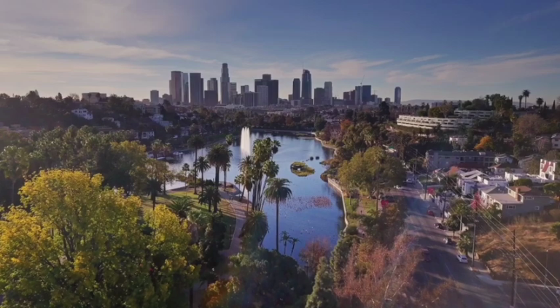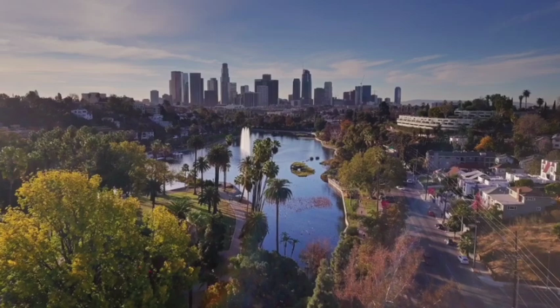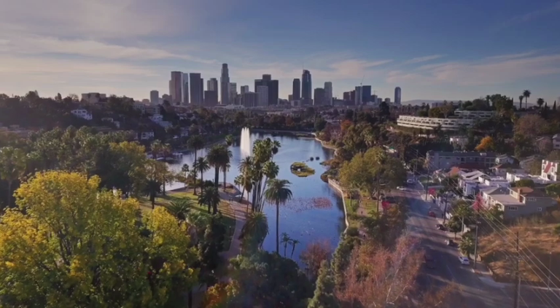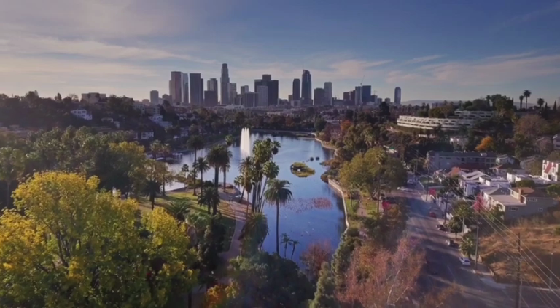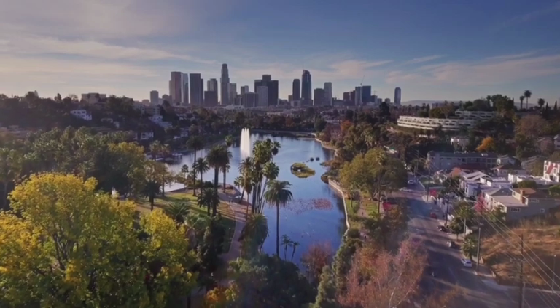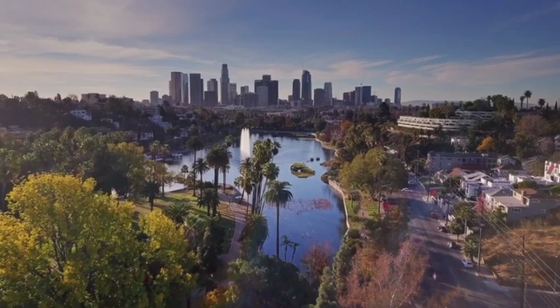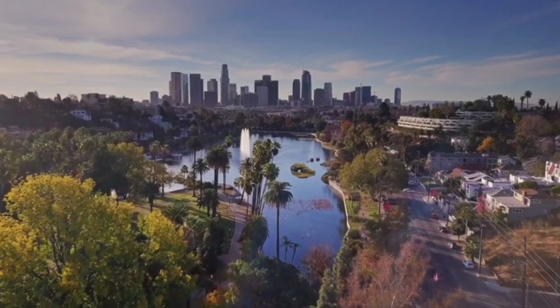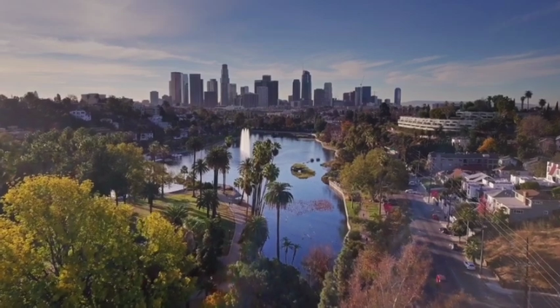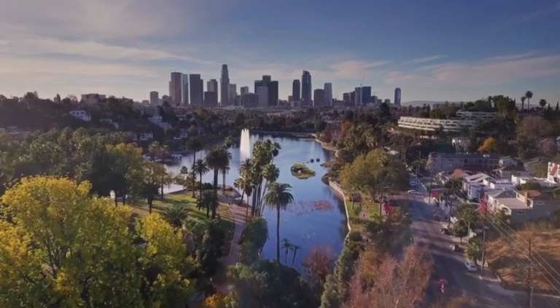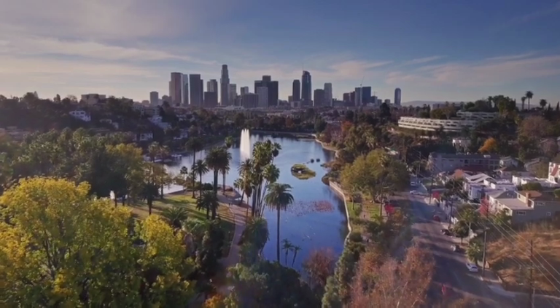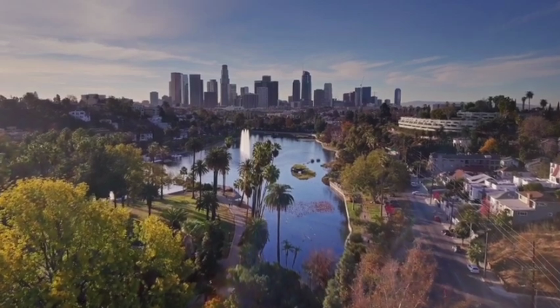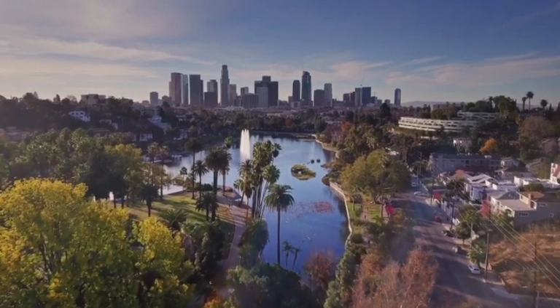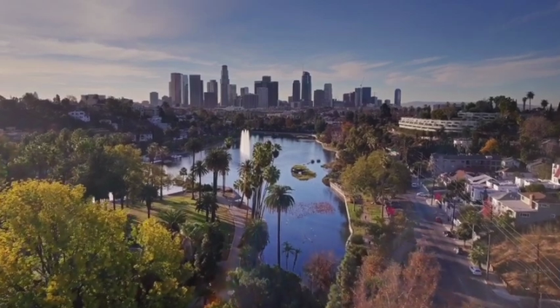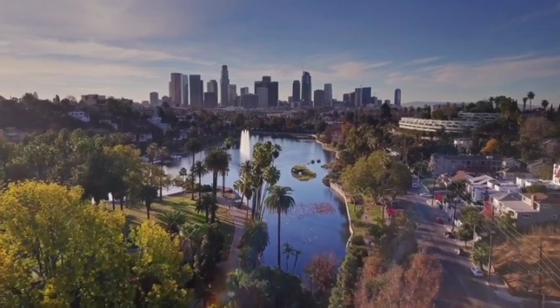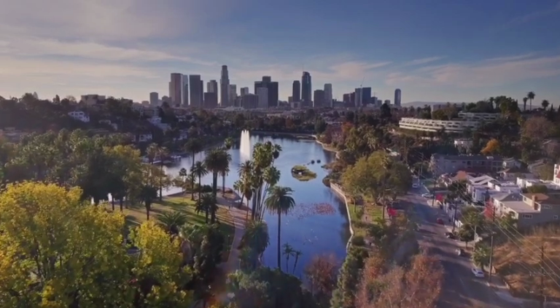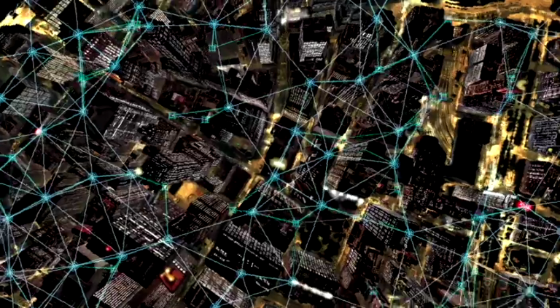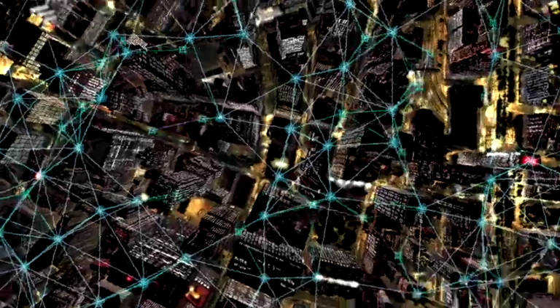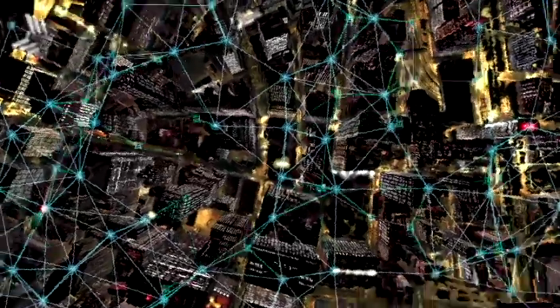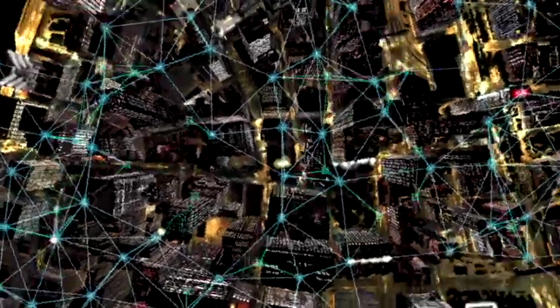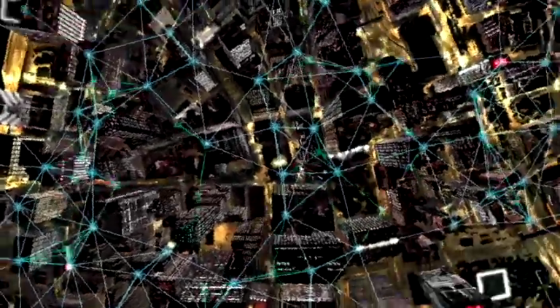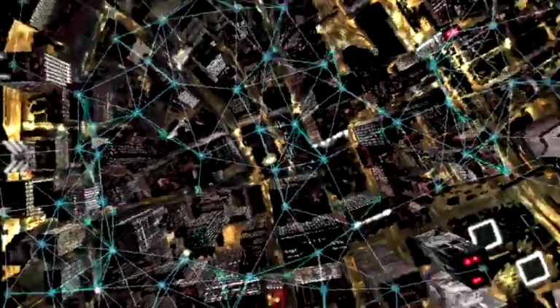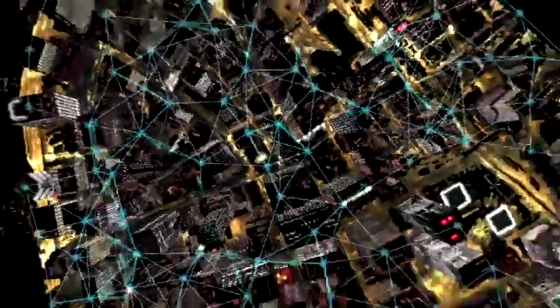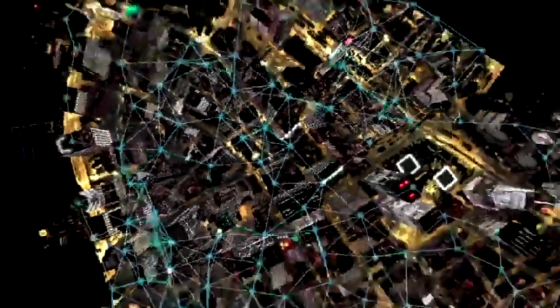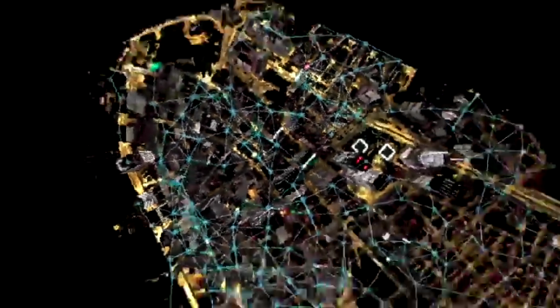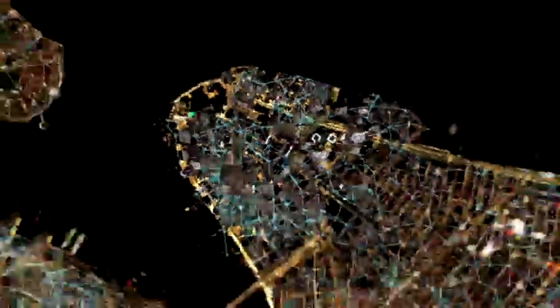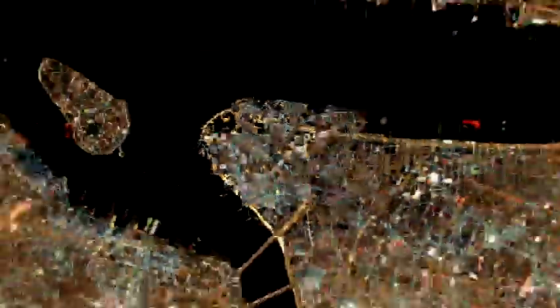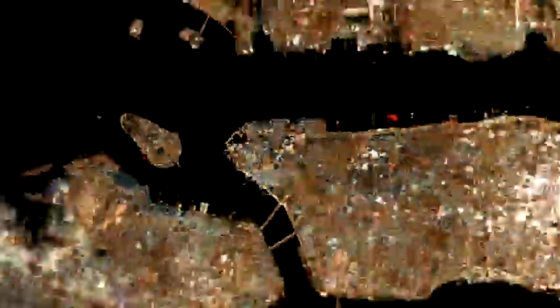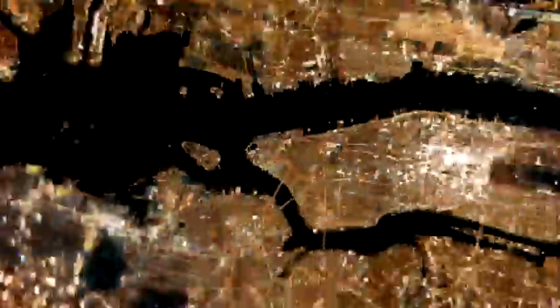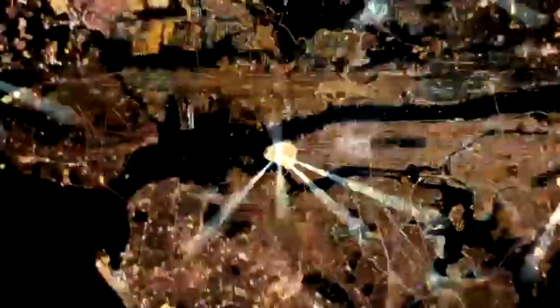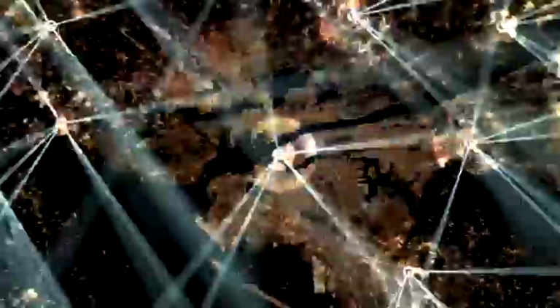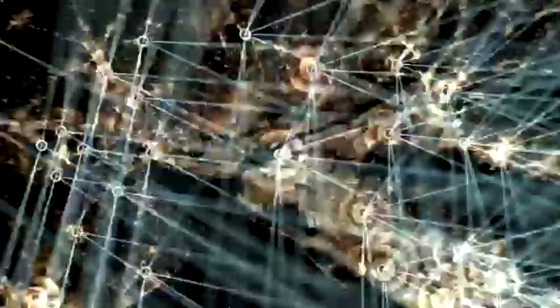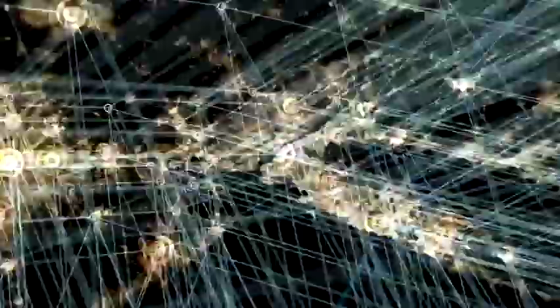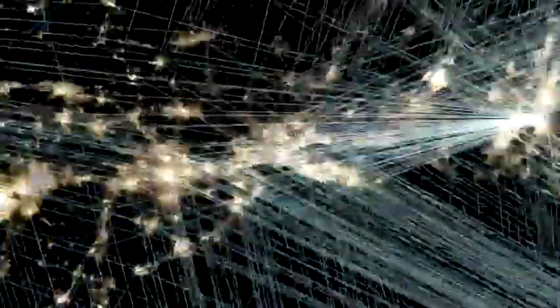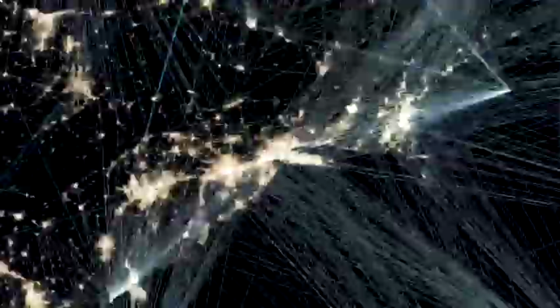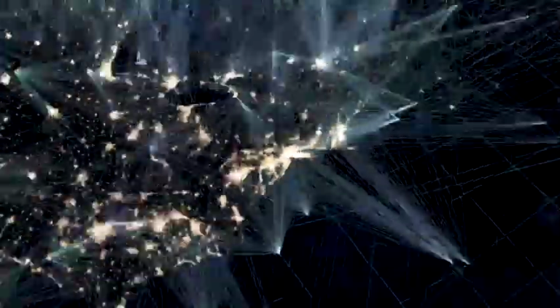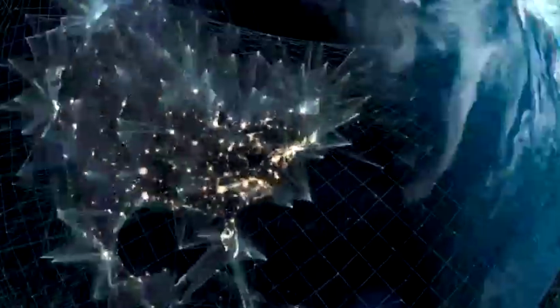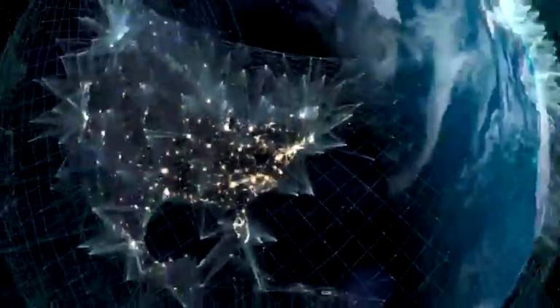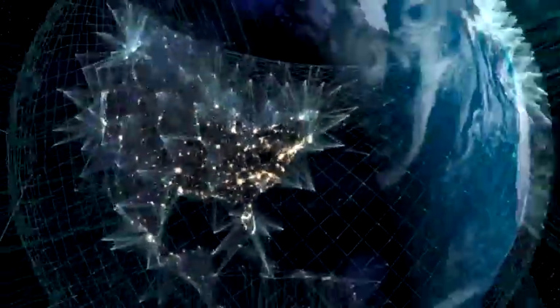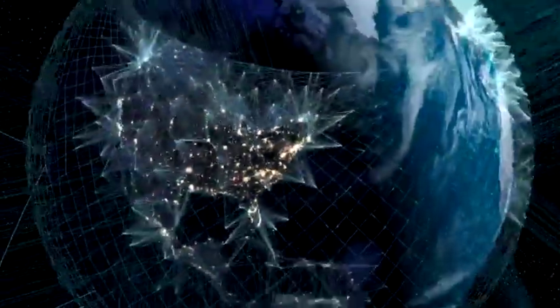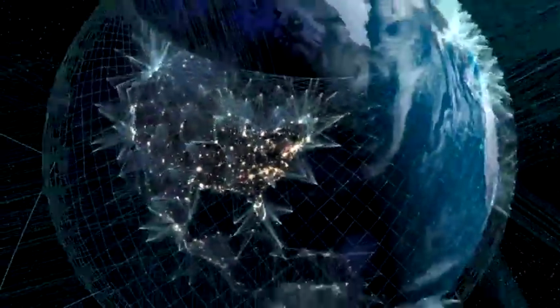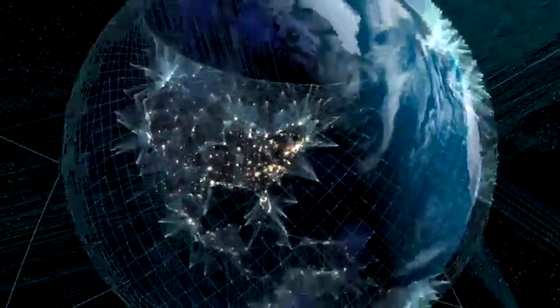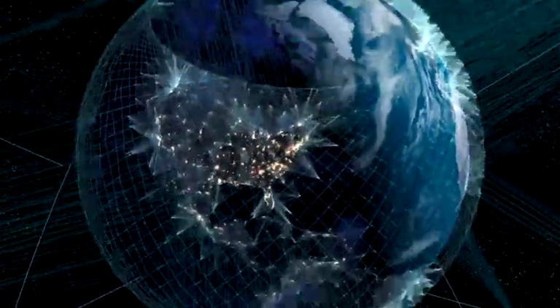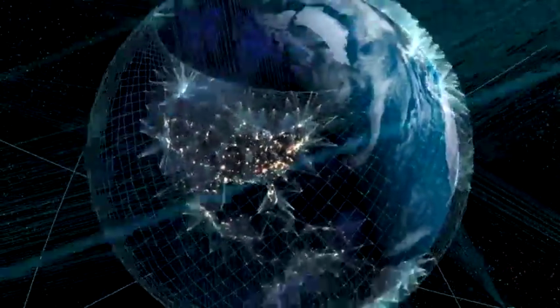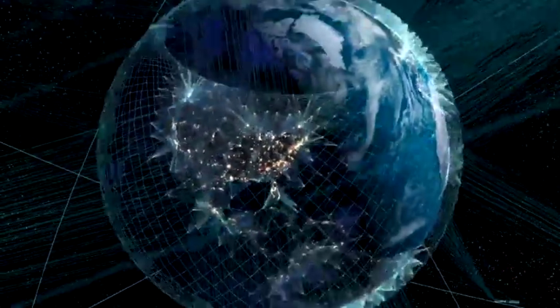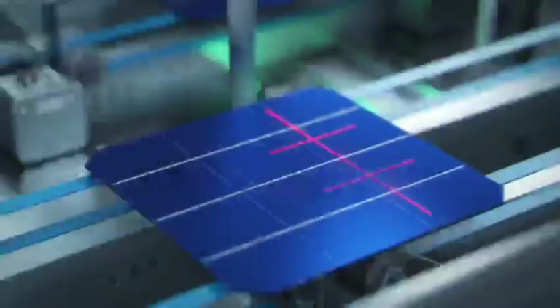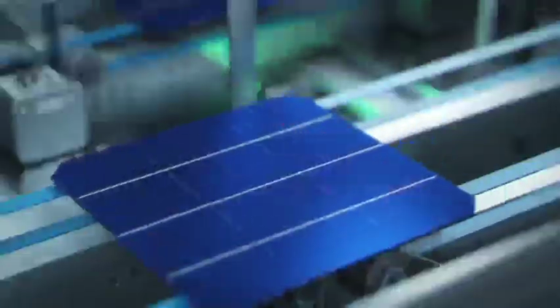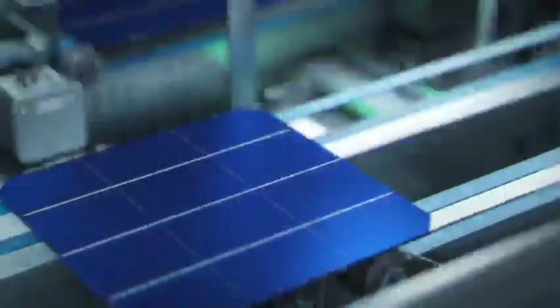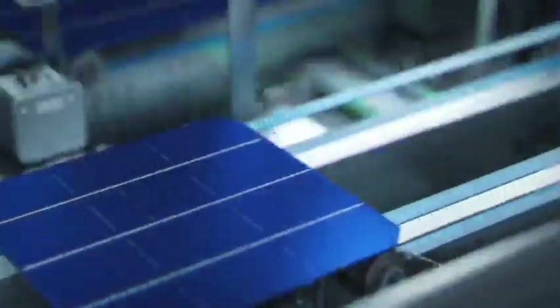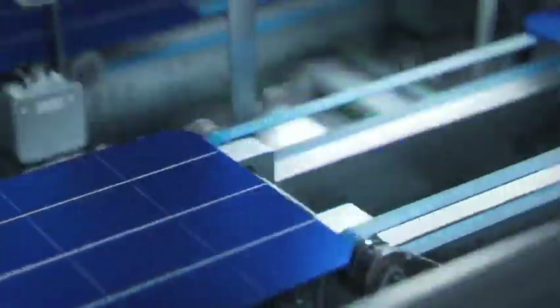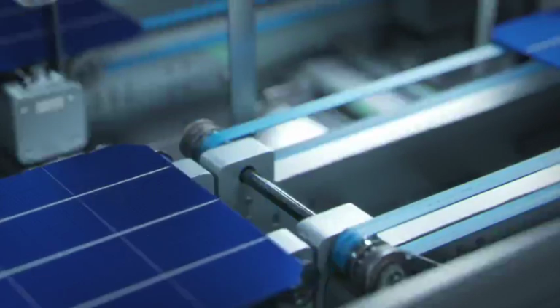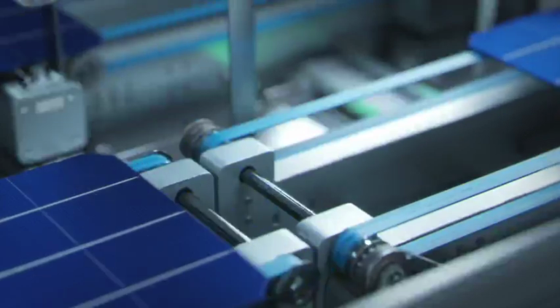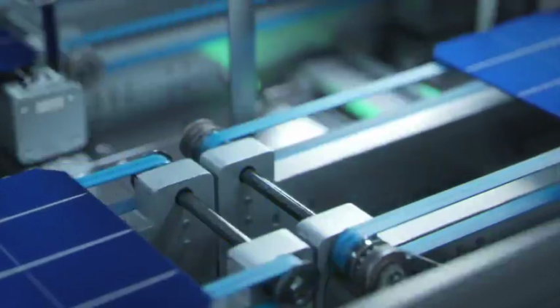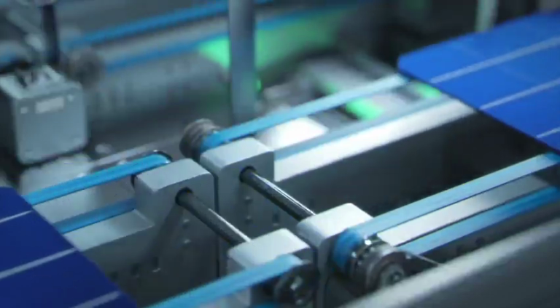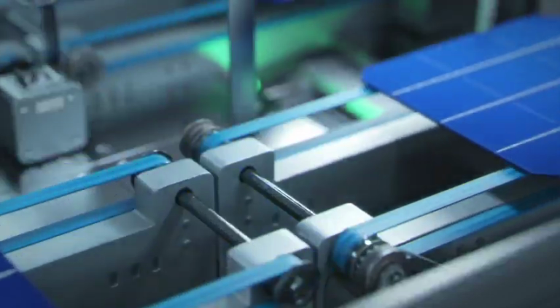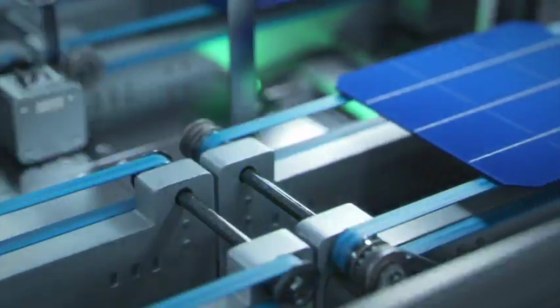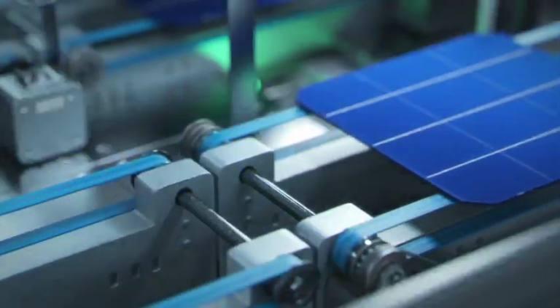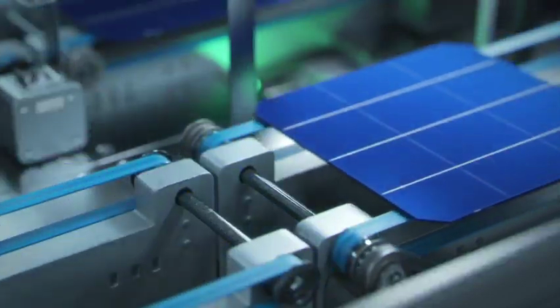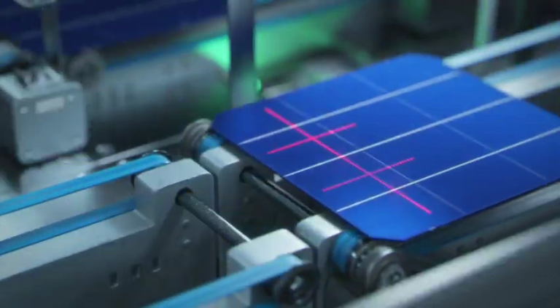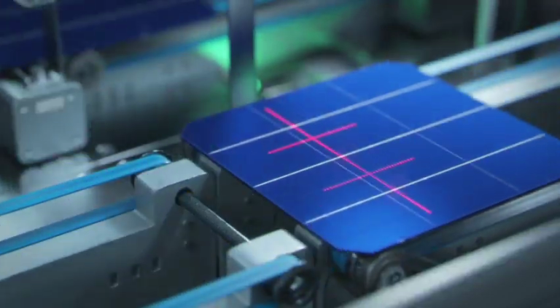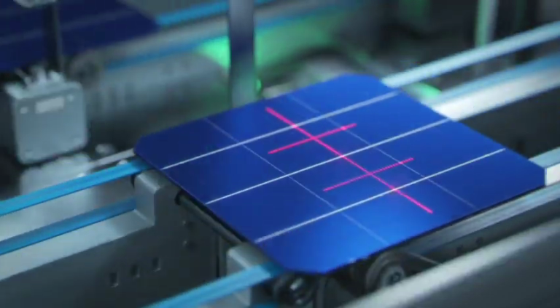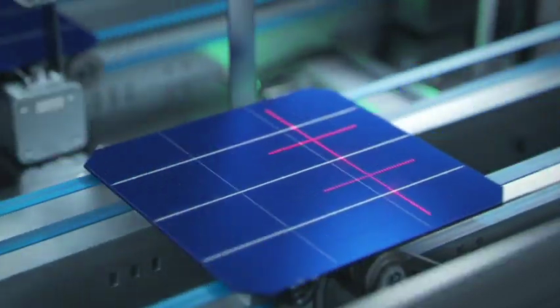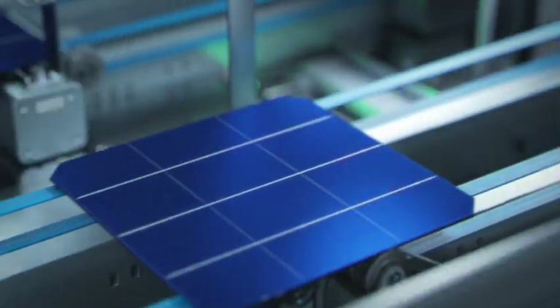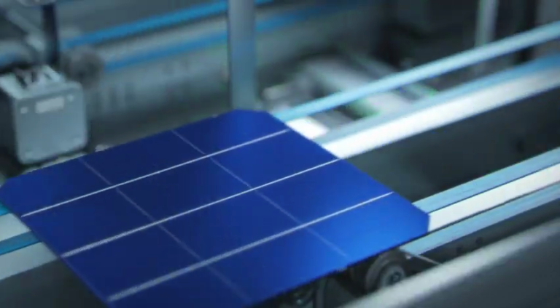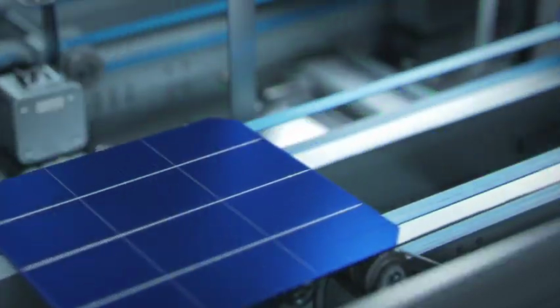Tomorrow's resilient cities will be run on smart technology and be fortified by reliable, renewable power.